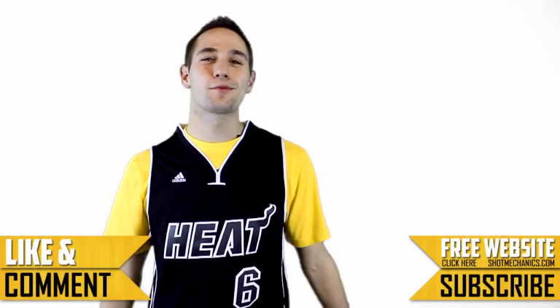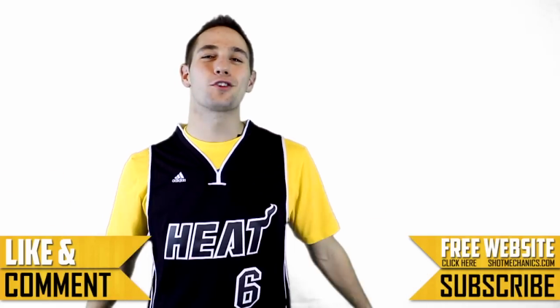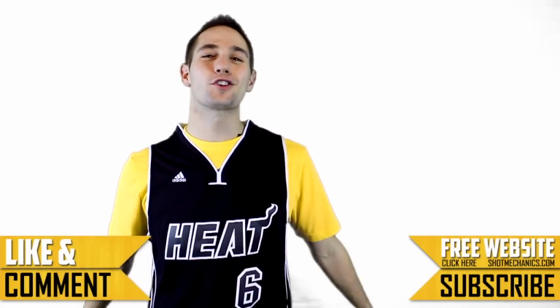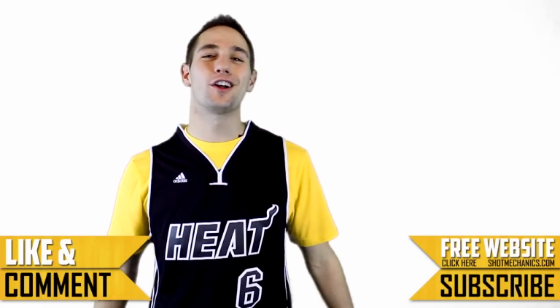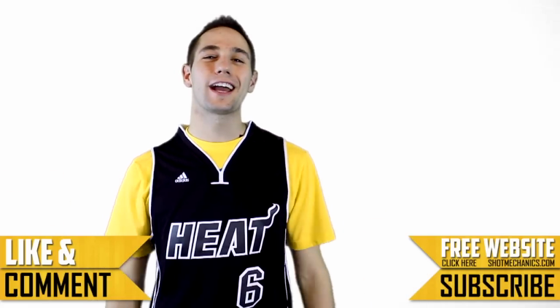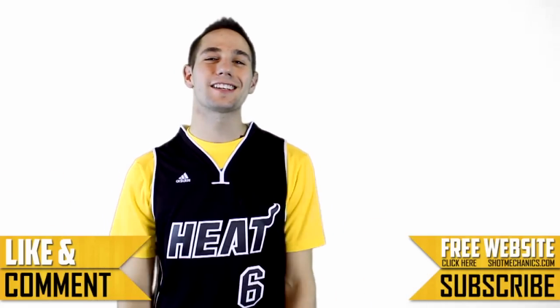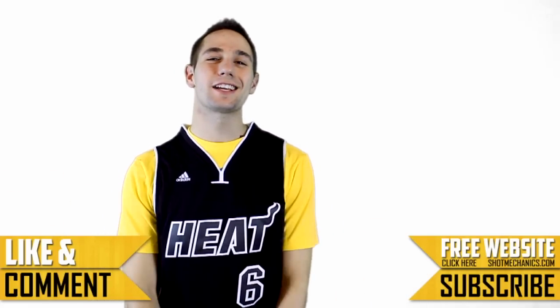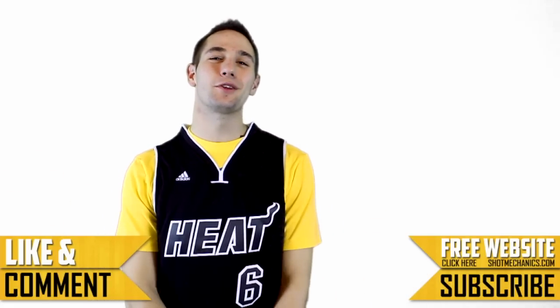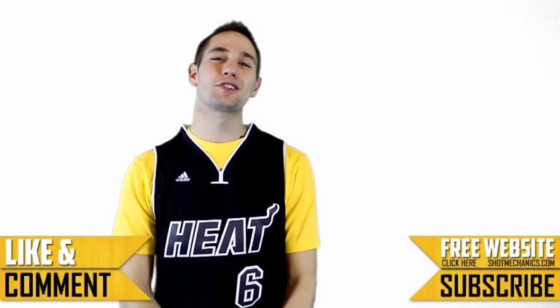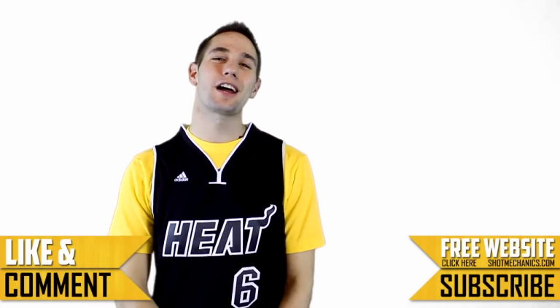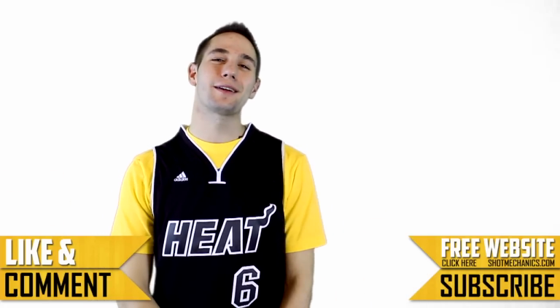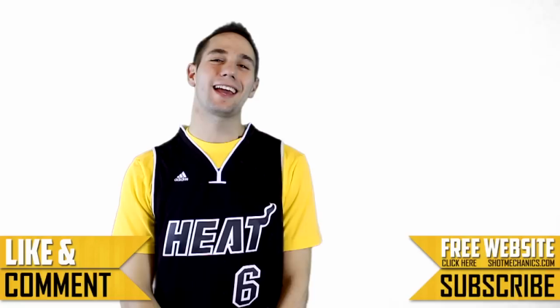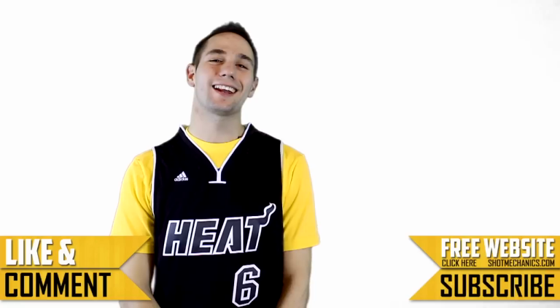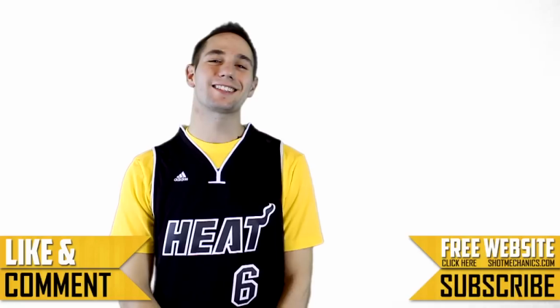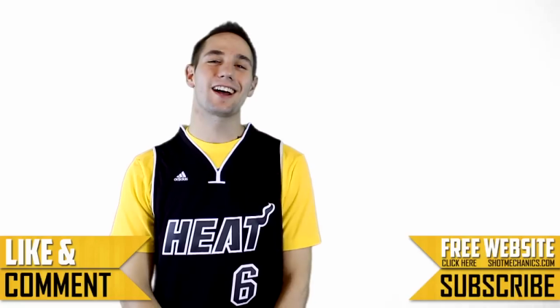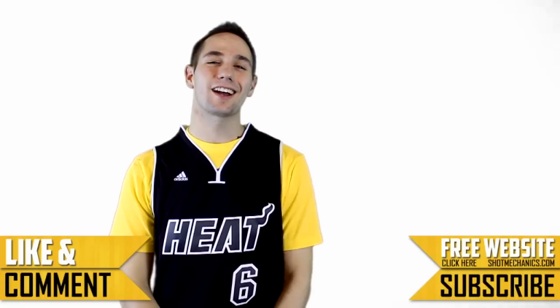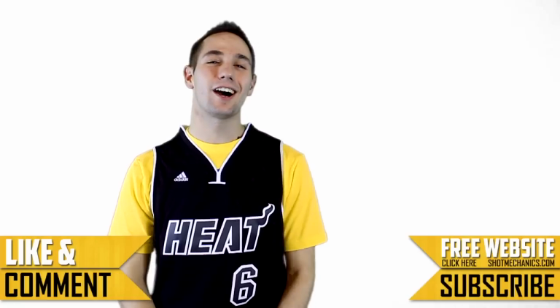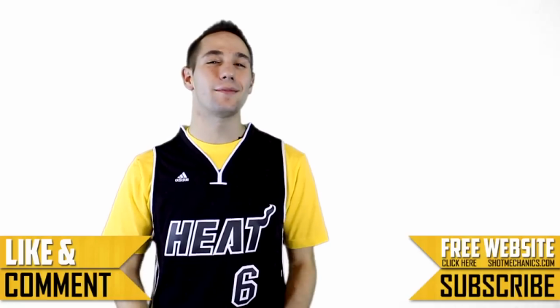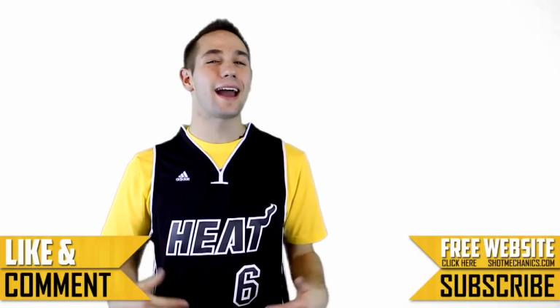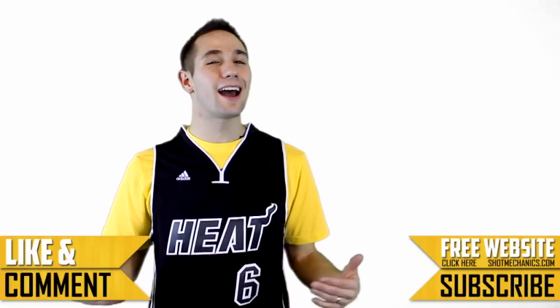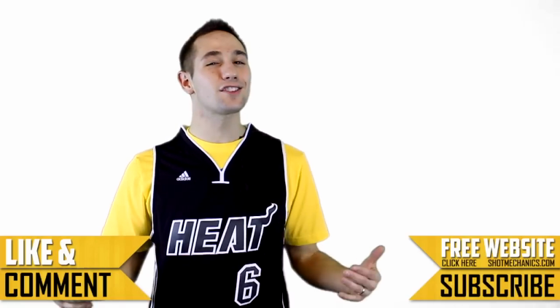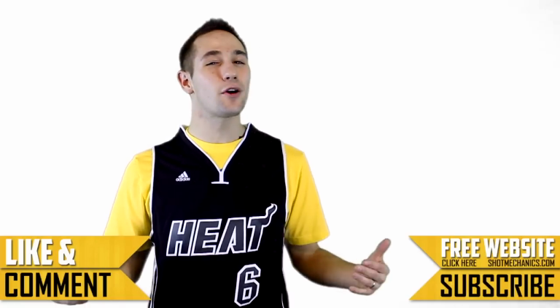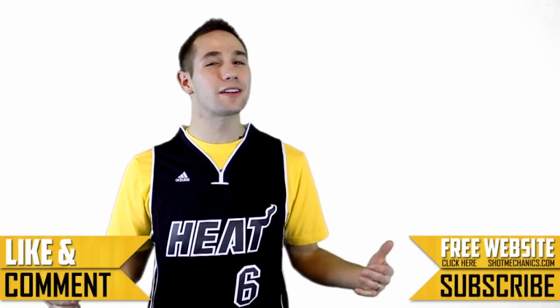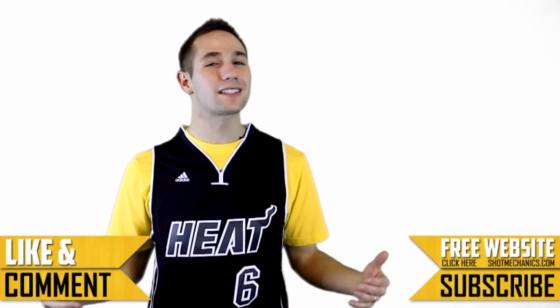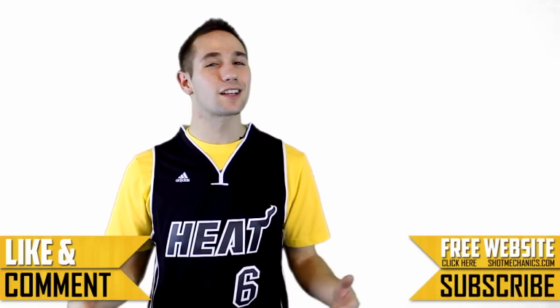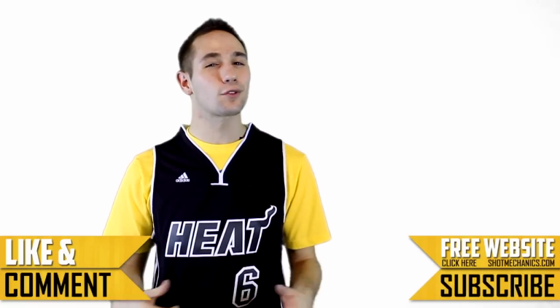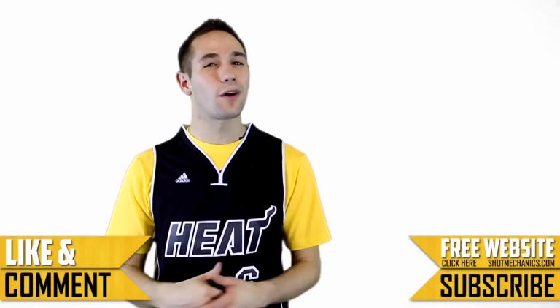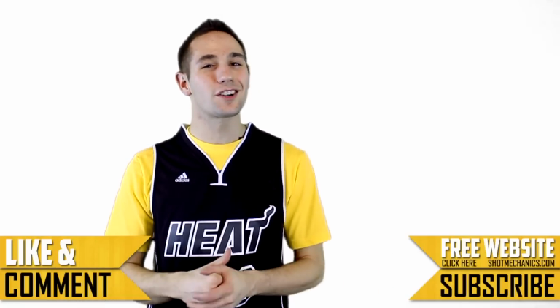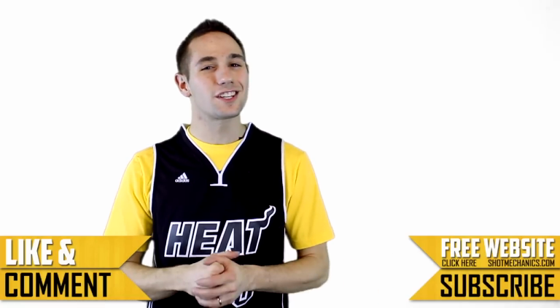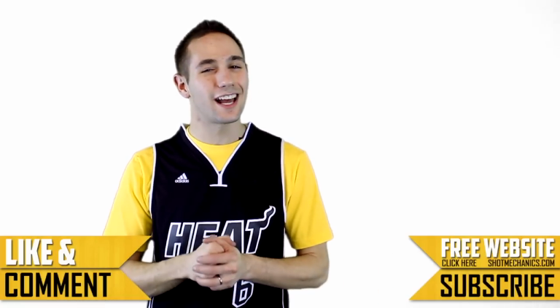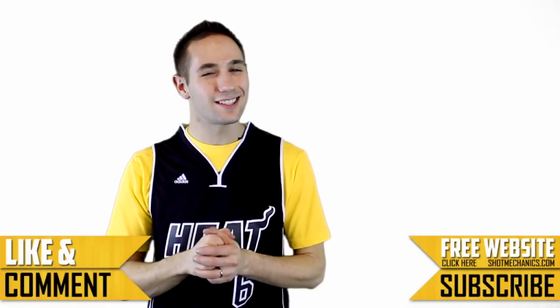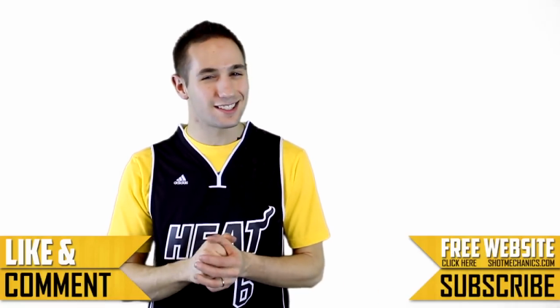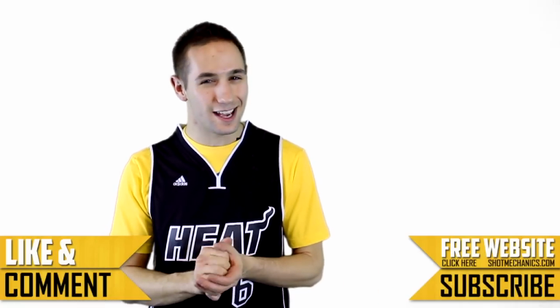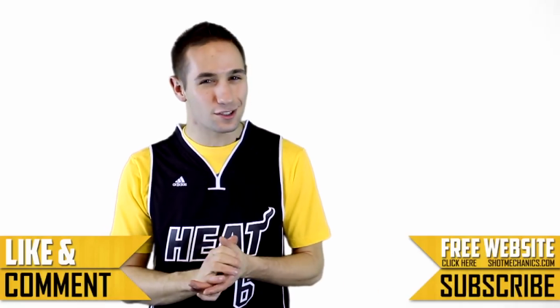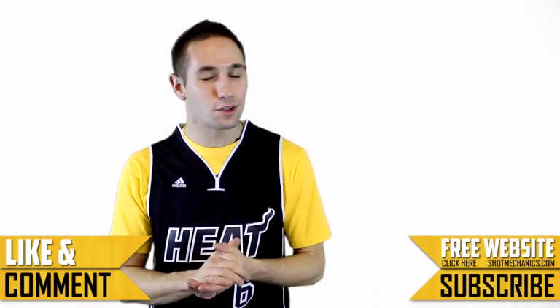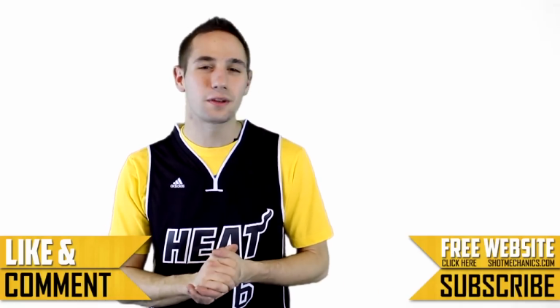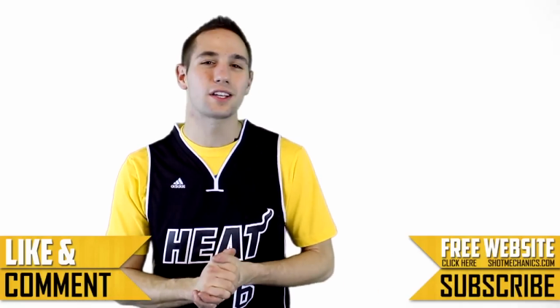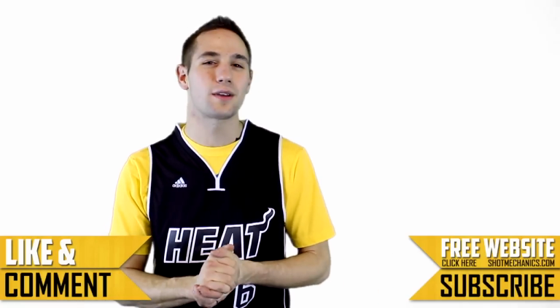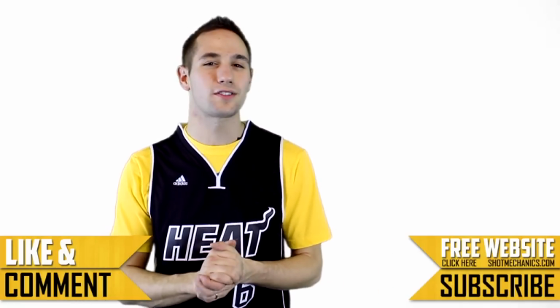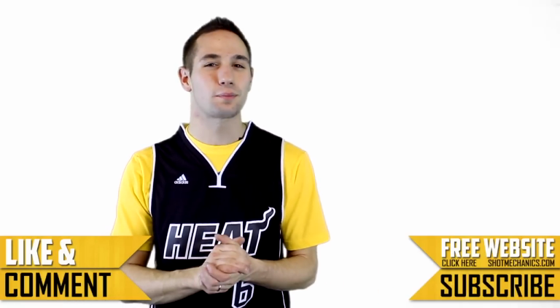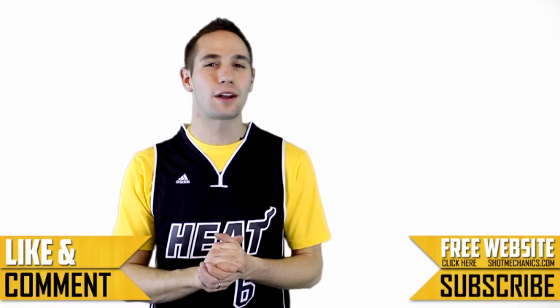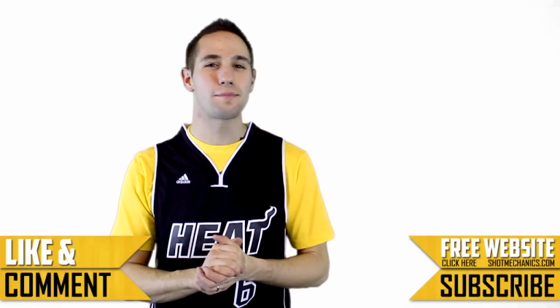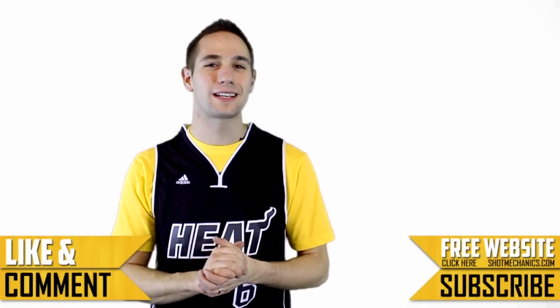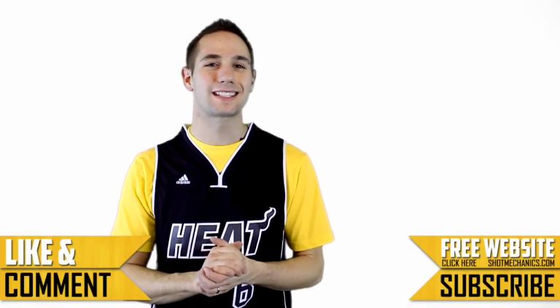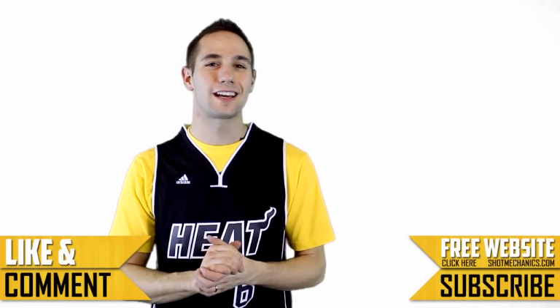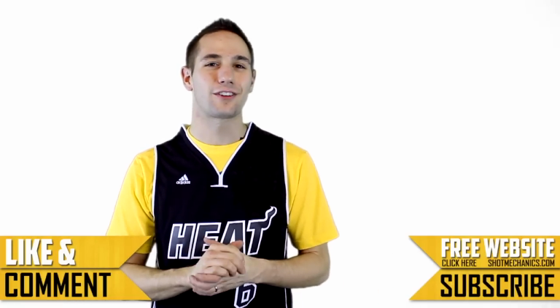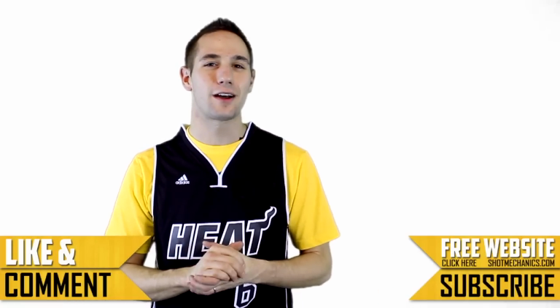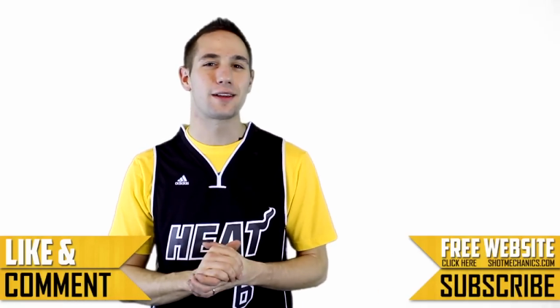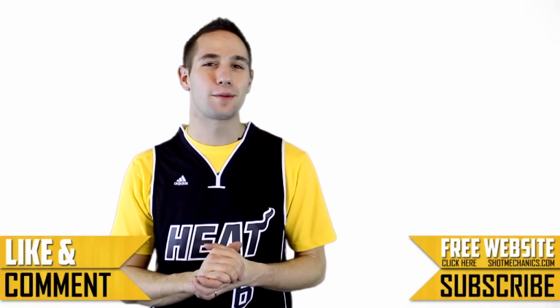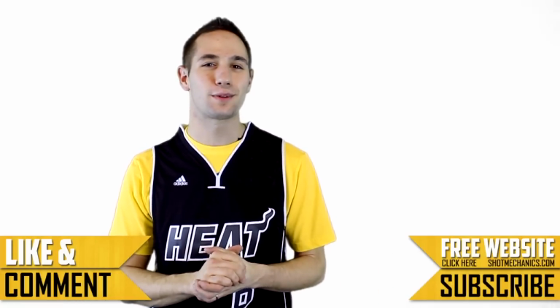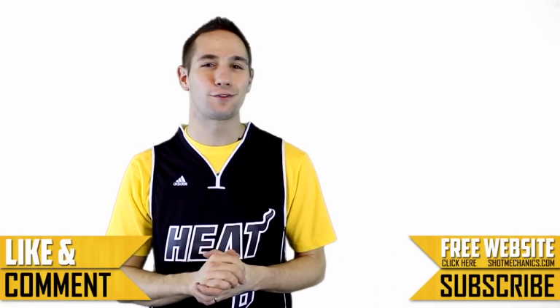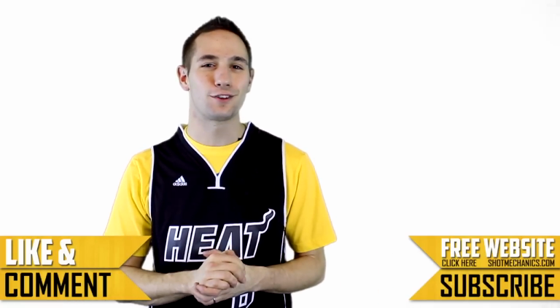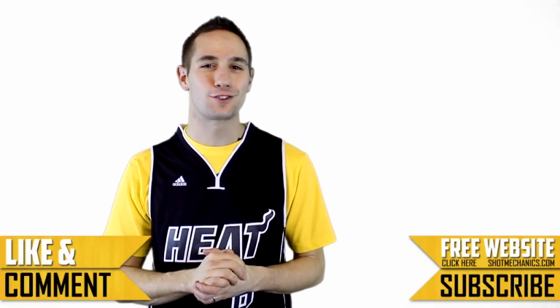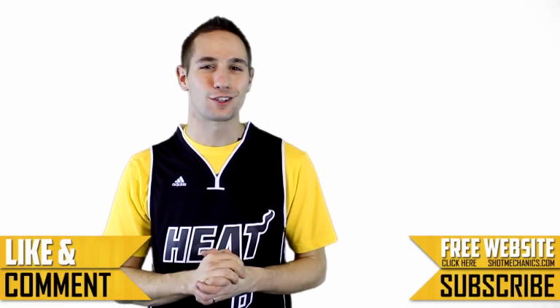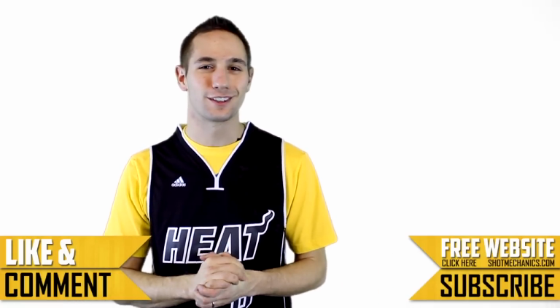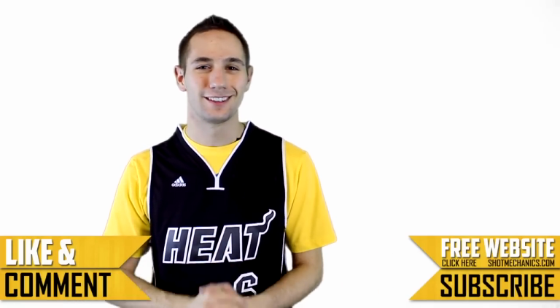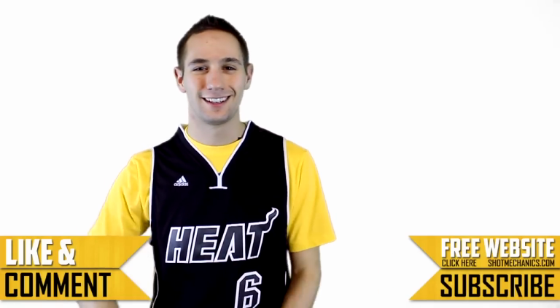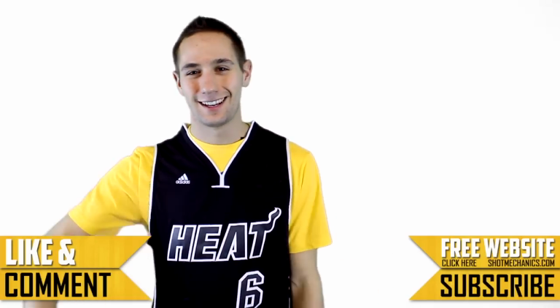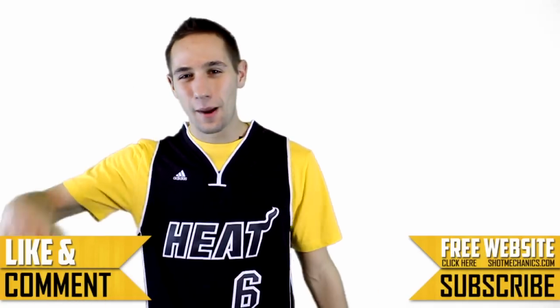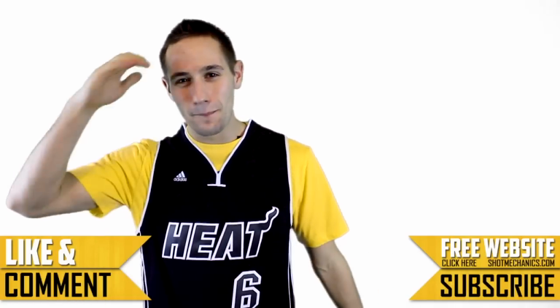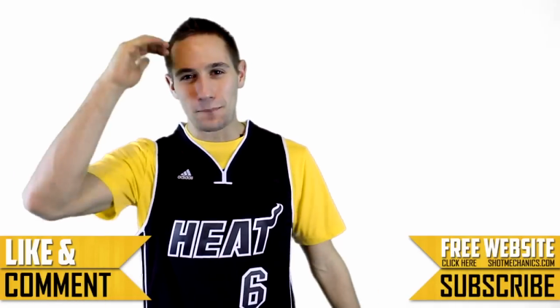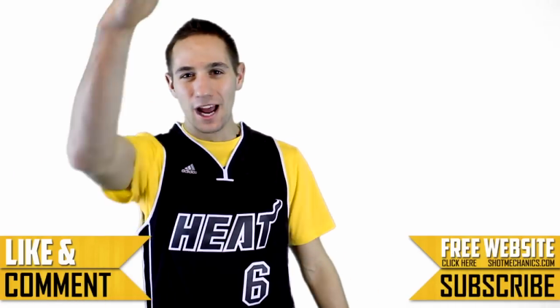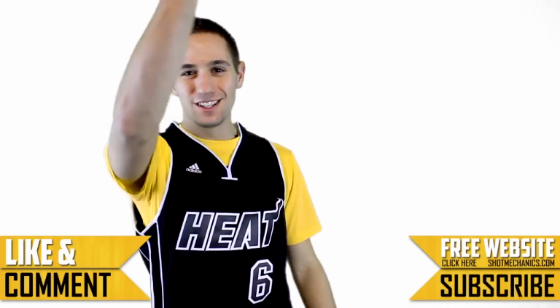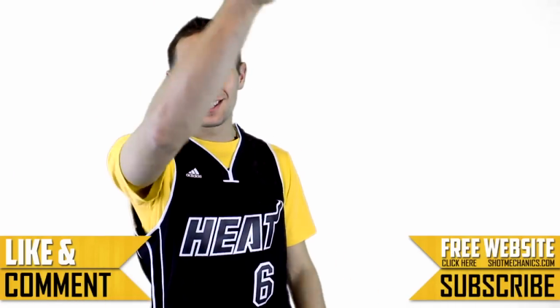It's kind of a win-win — get a shot at winning a jersey and you help the channel grow. I'm Coach Colin Castell with shotmechanics.com. As always, thanks for watching, and stay tuned because we have some pretty big stuff coming up in the future. Peace.